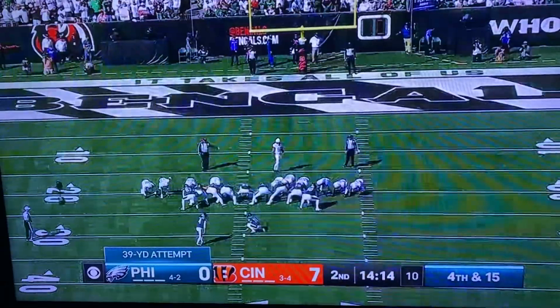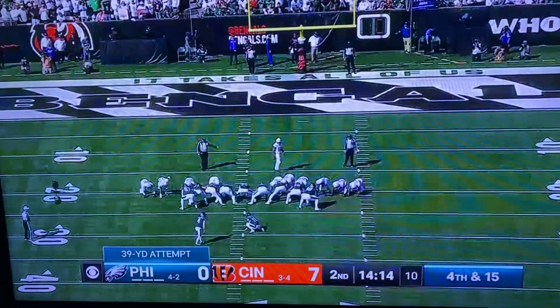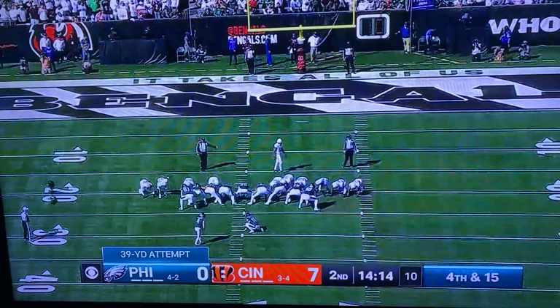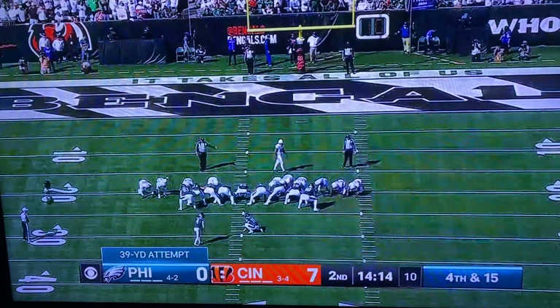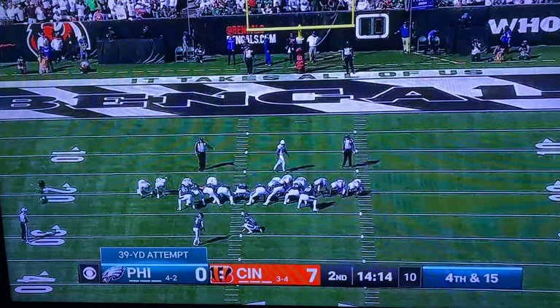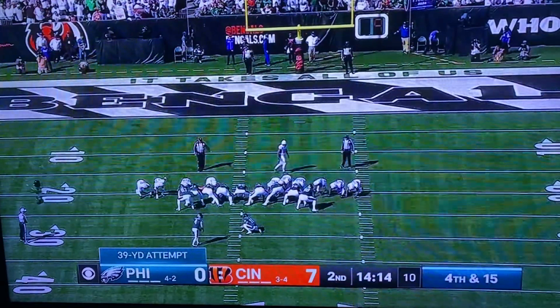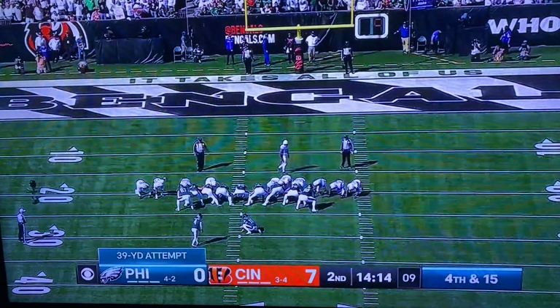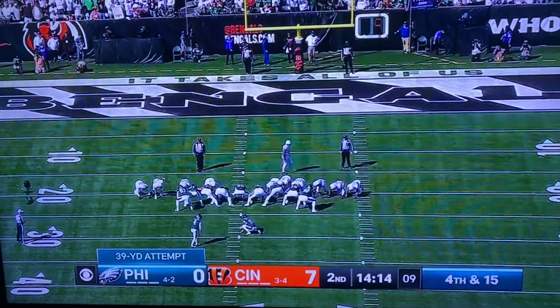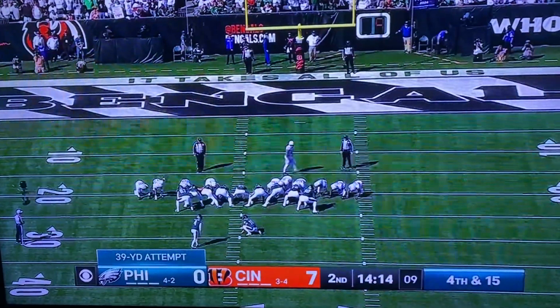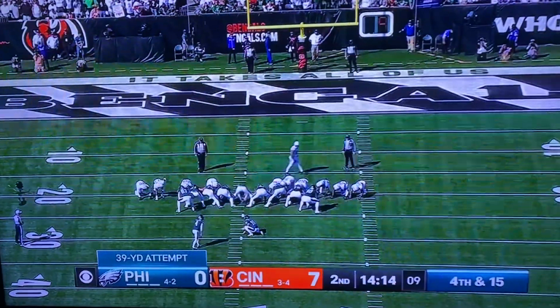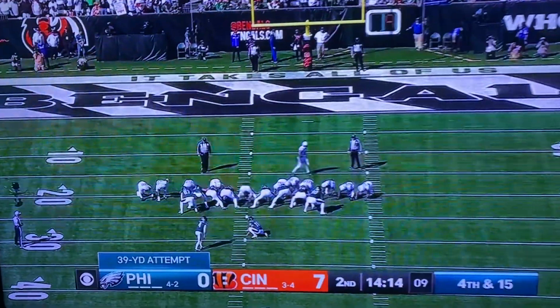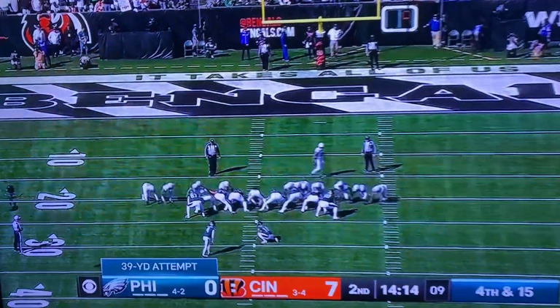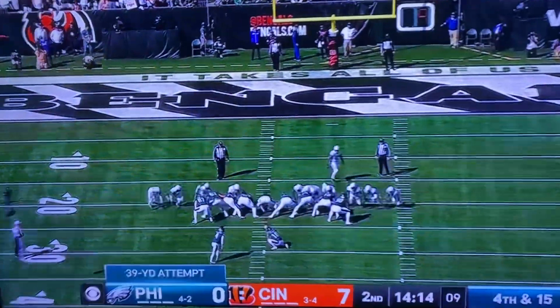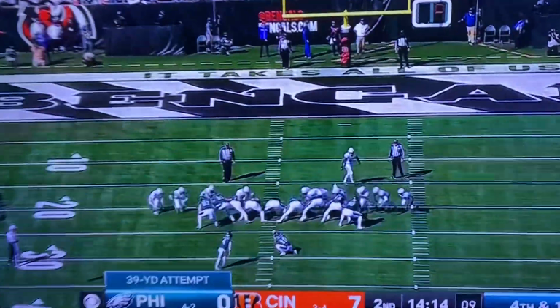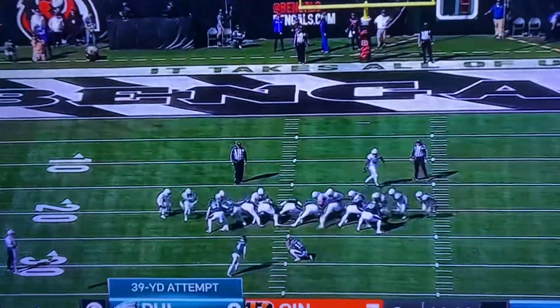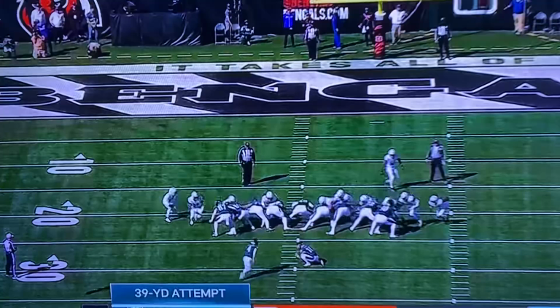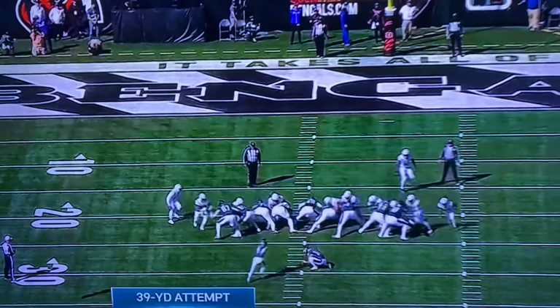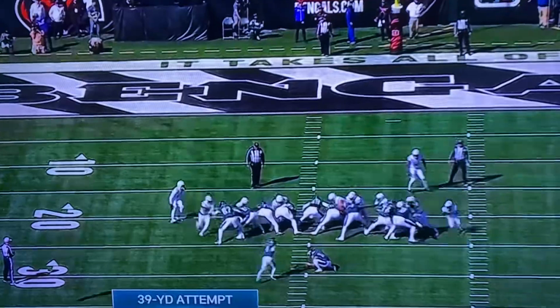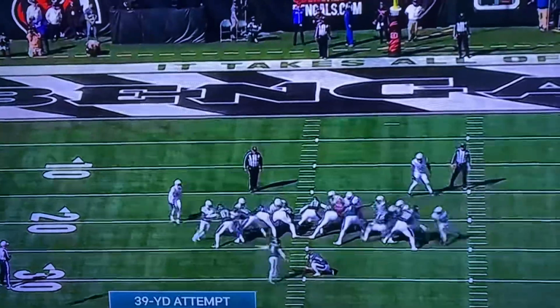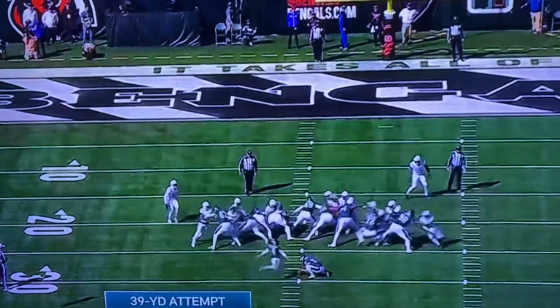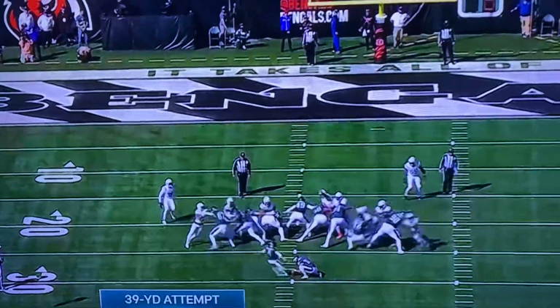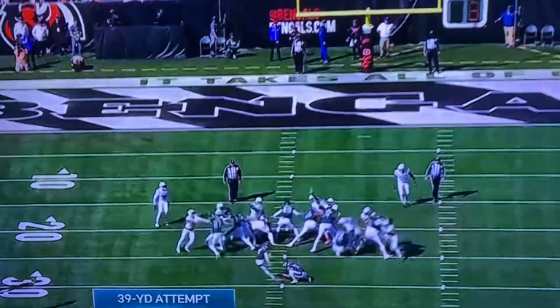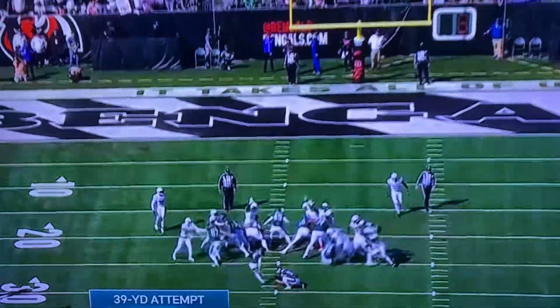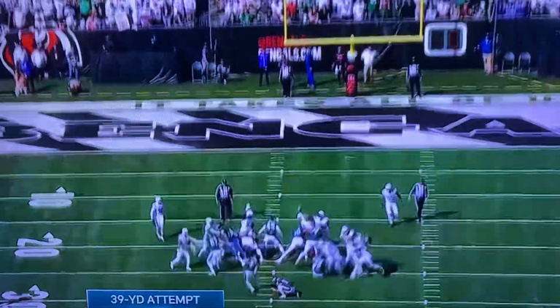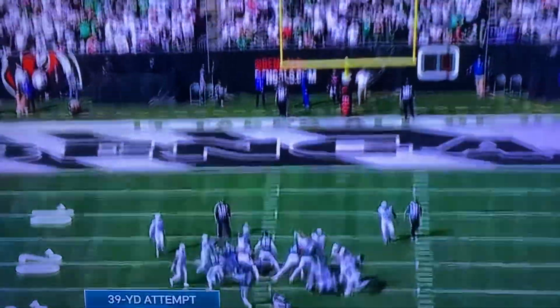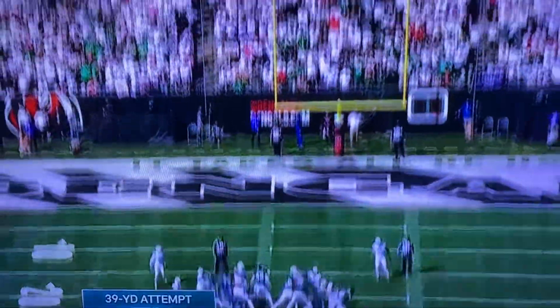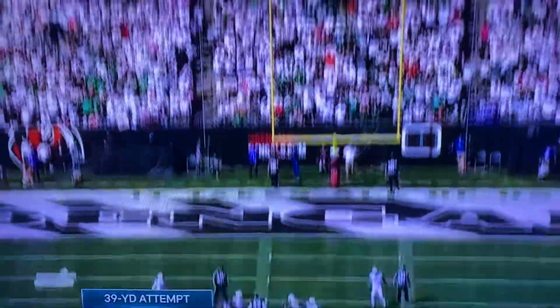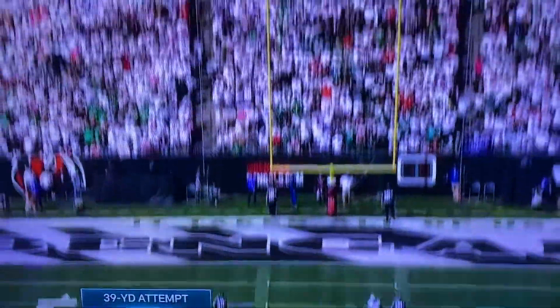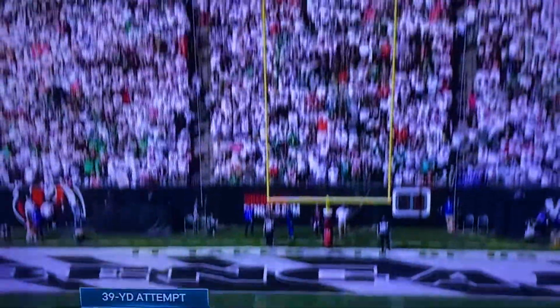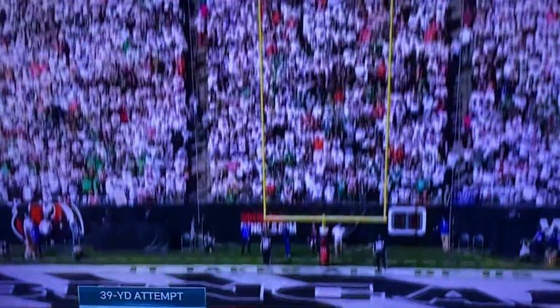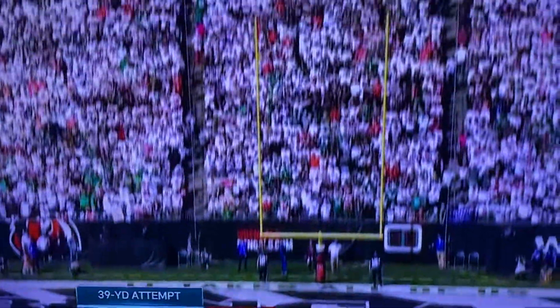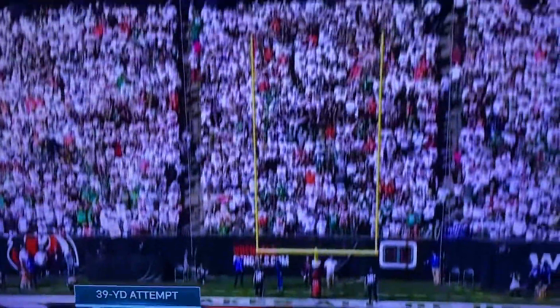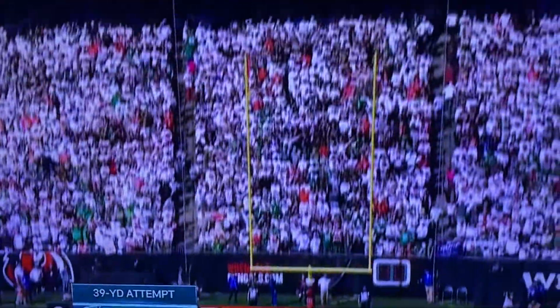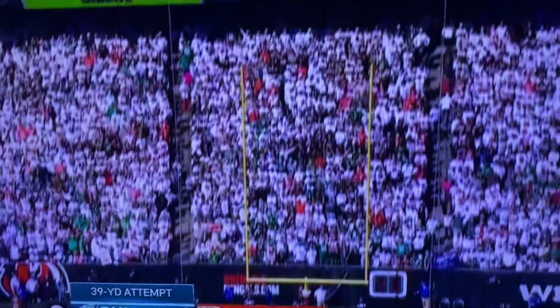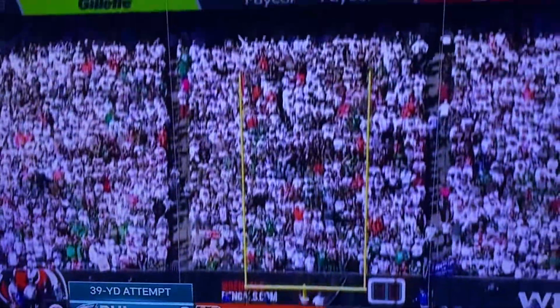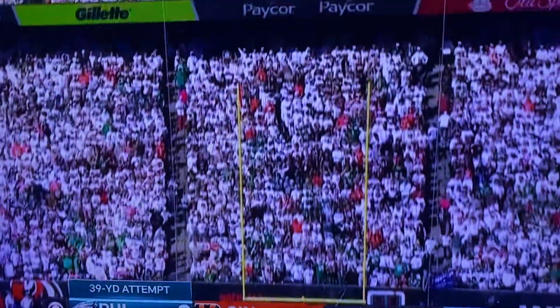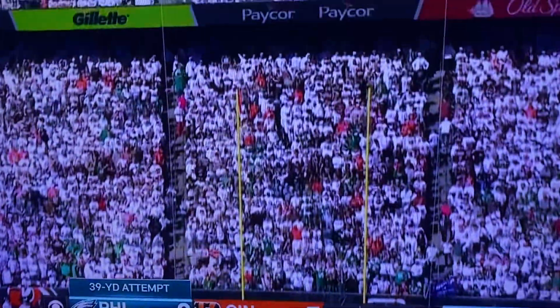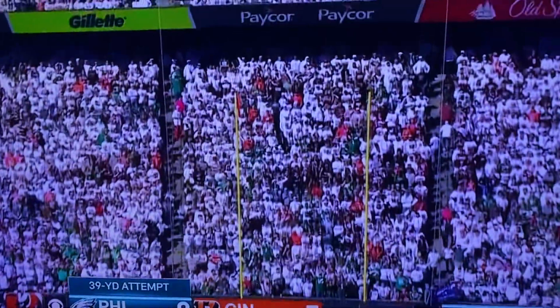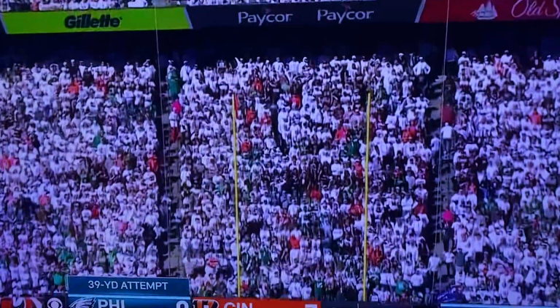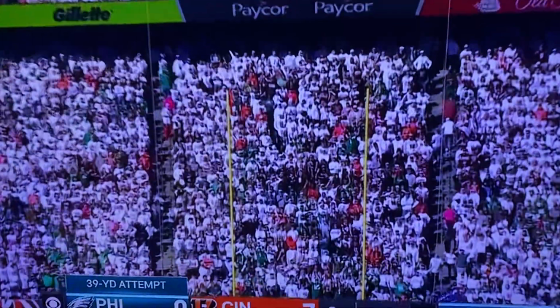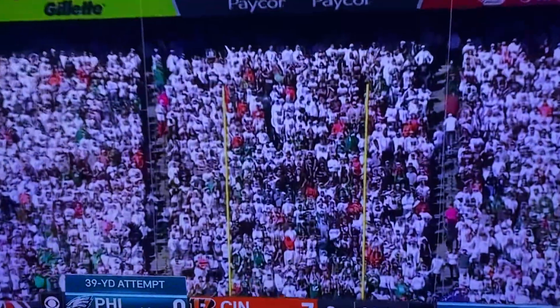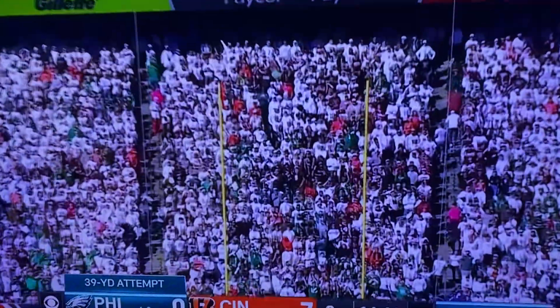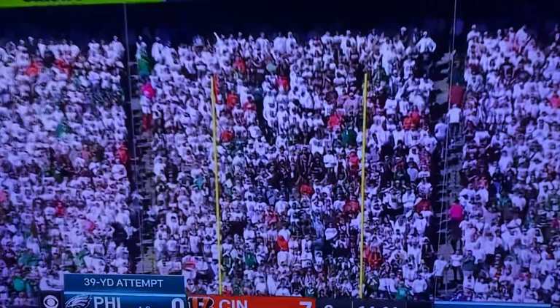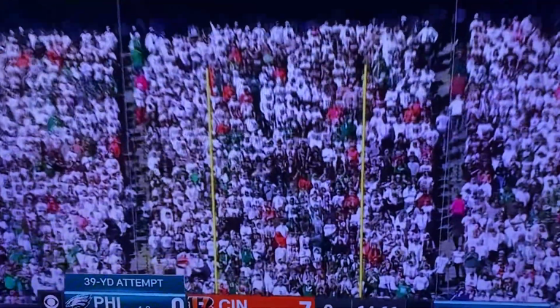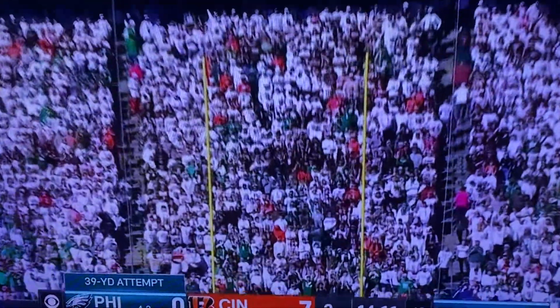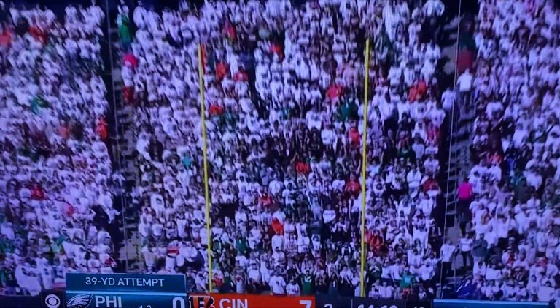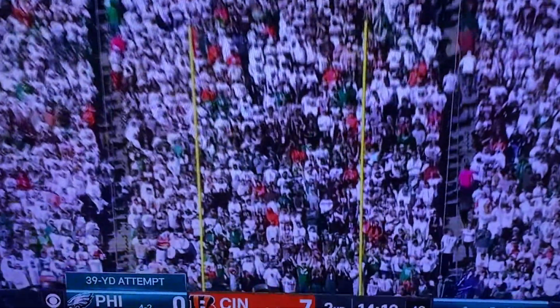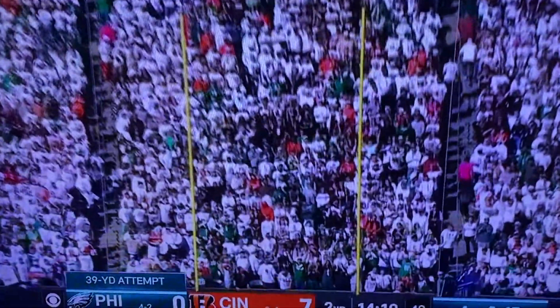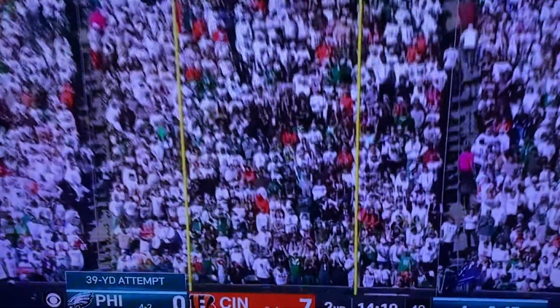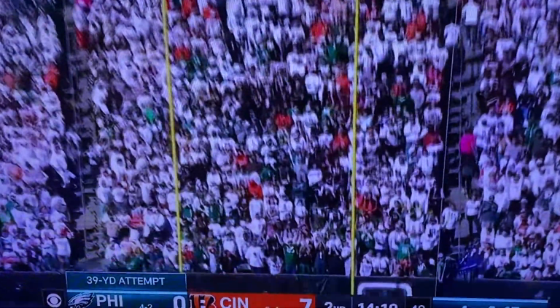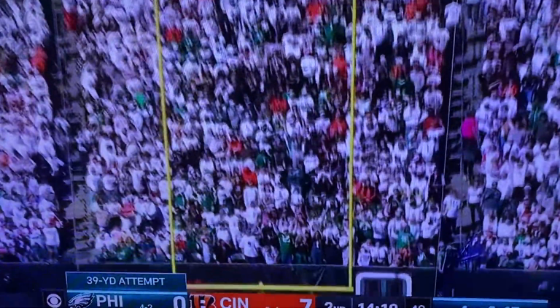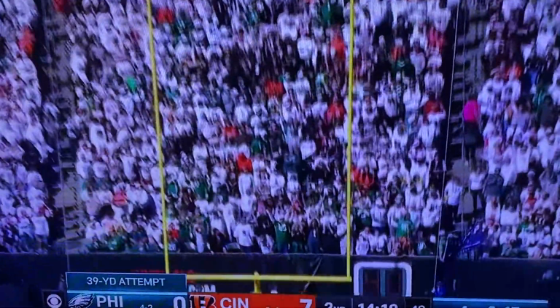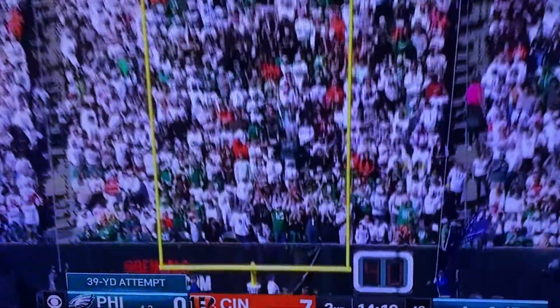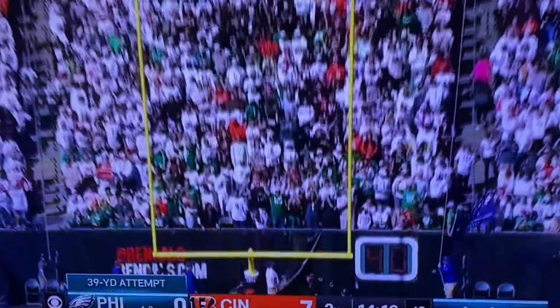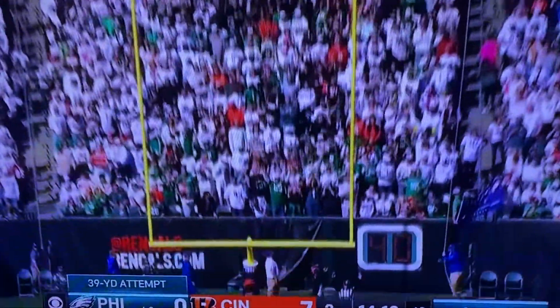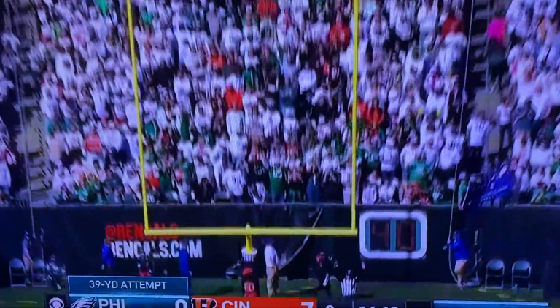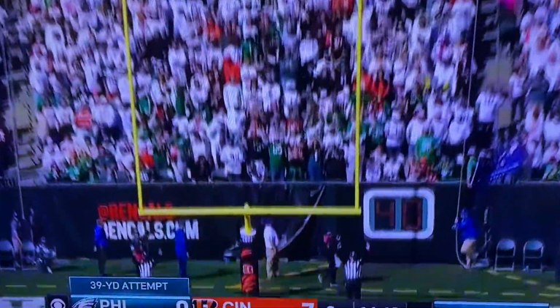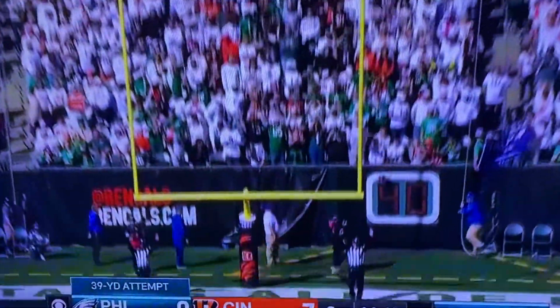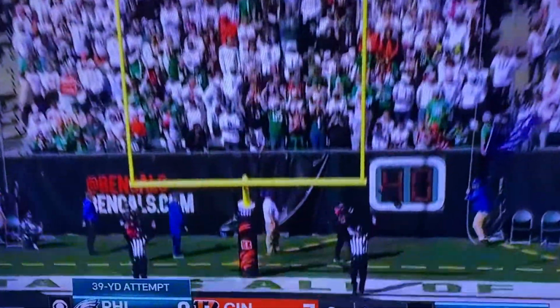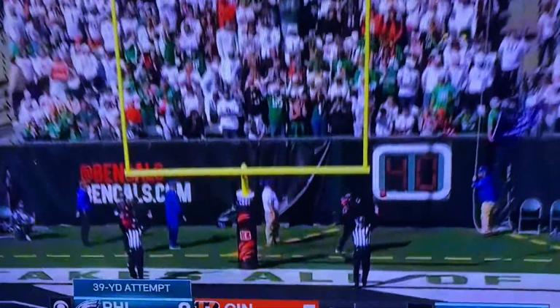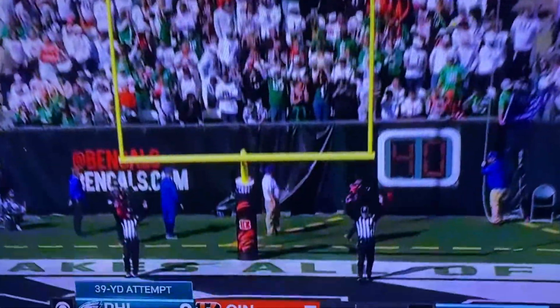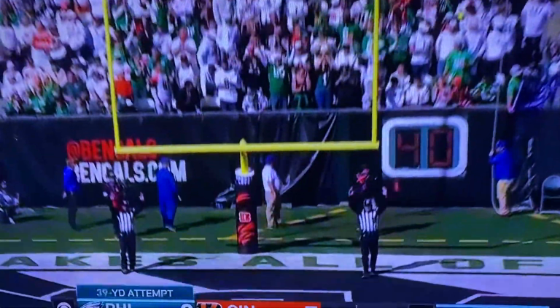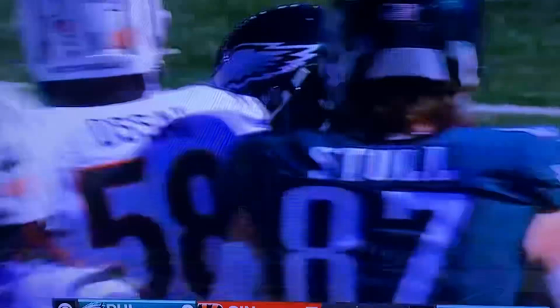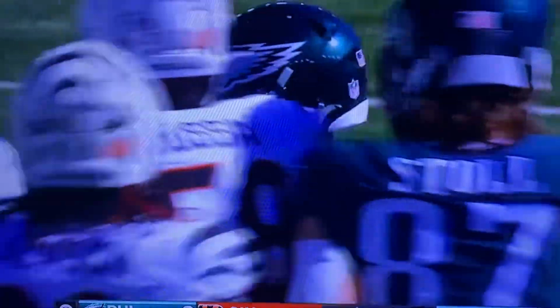It's a 39-yard attempt here for Jake Elliott. And Elliott gets it to go.